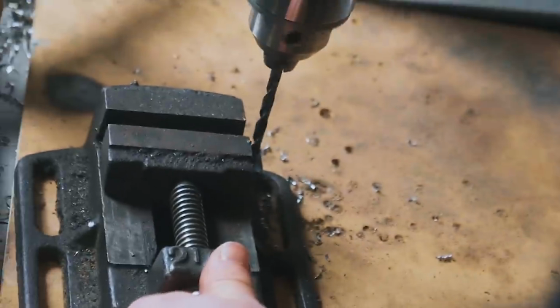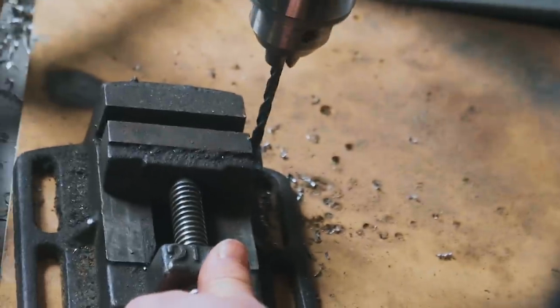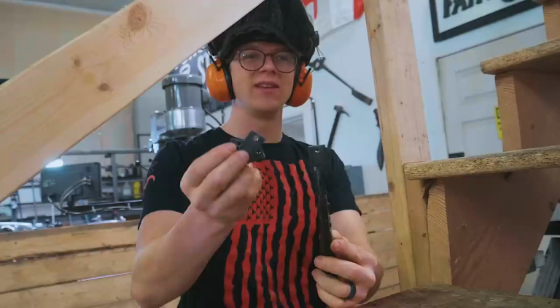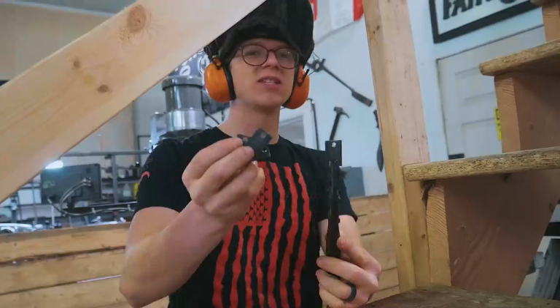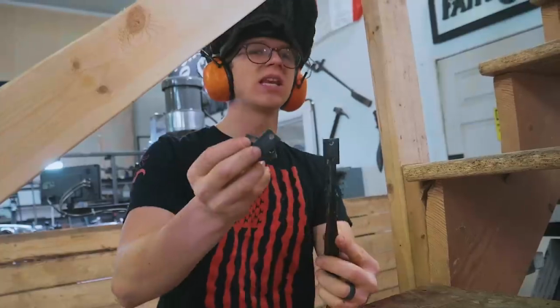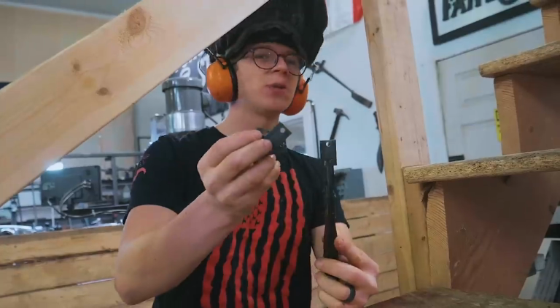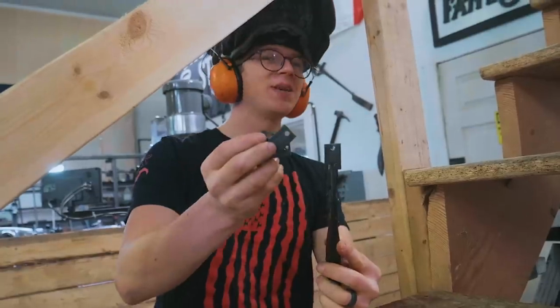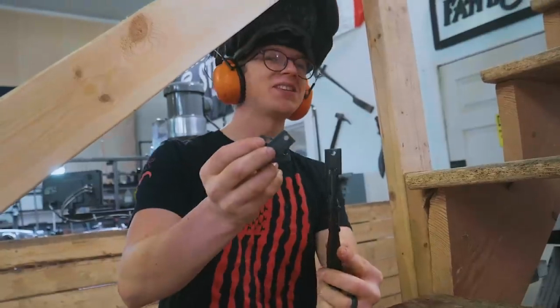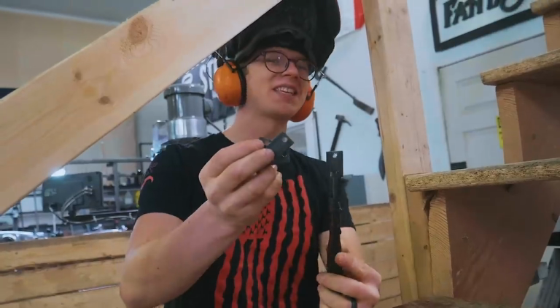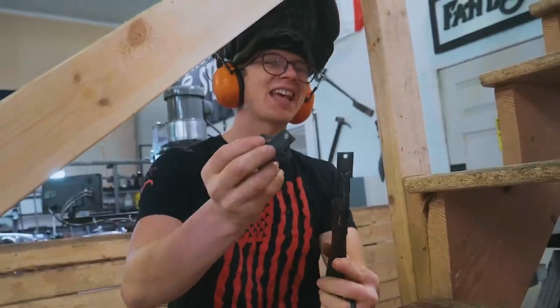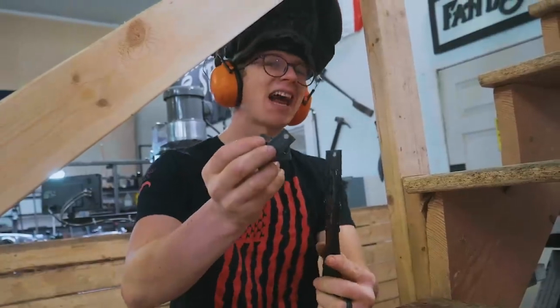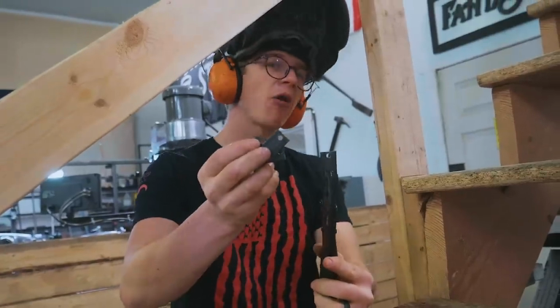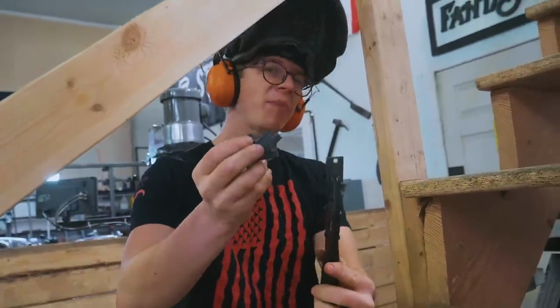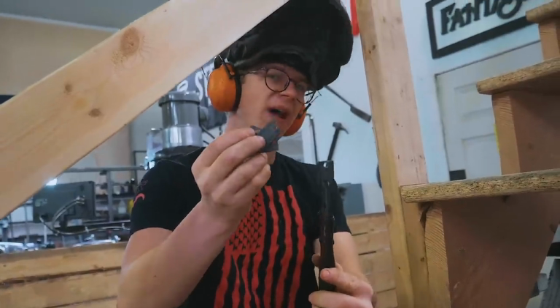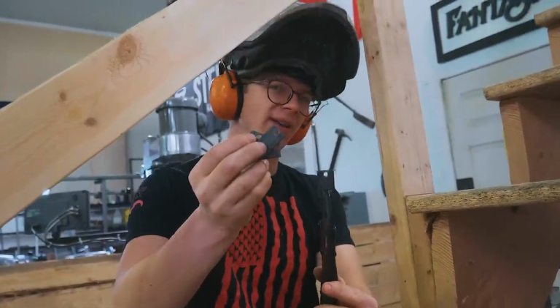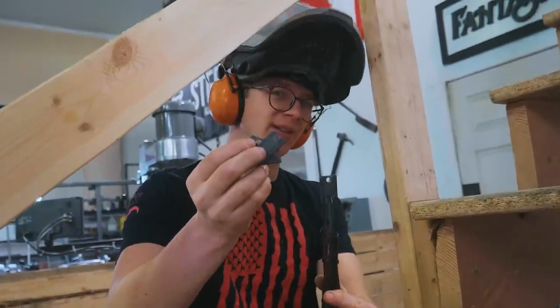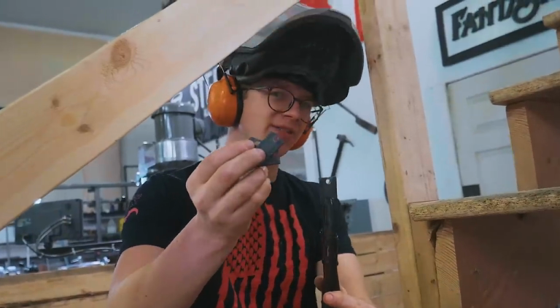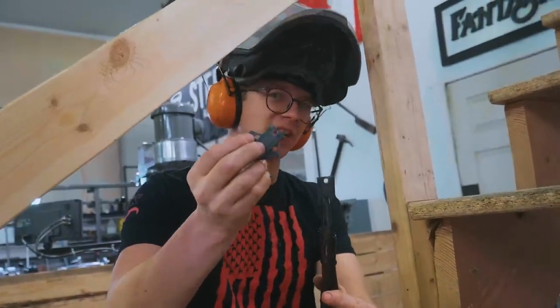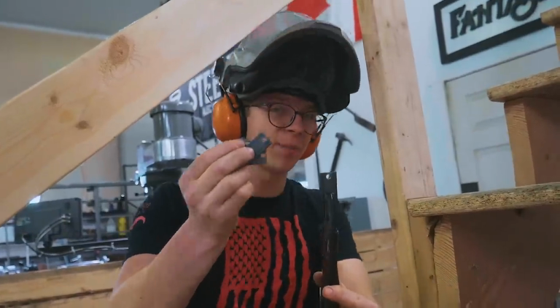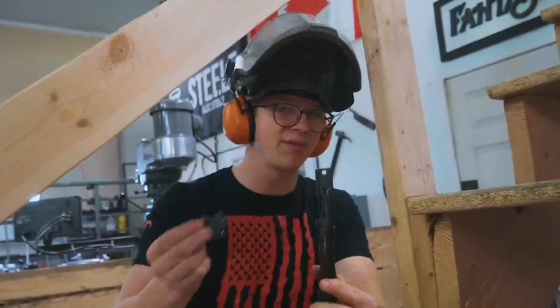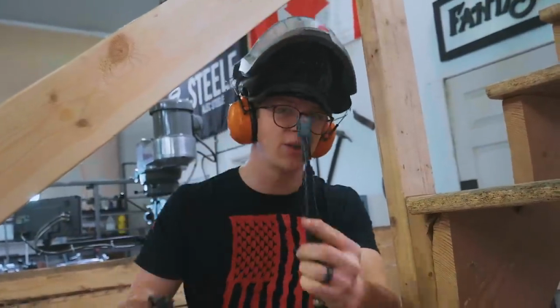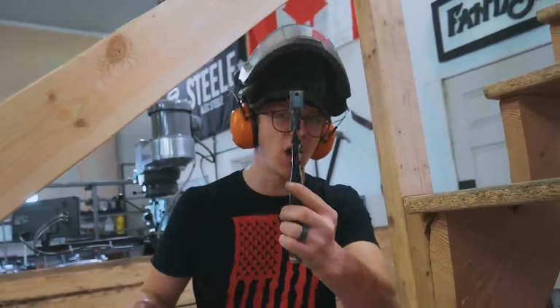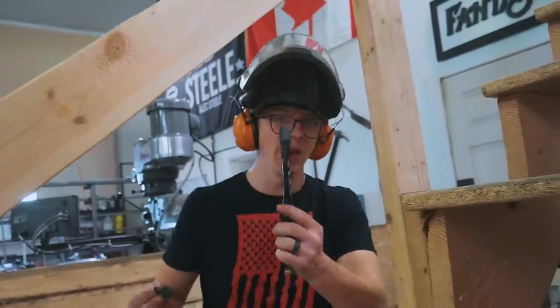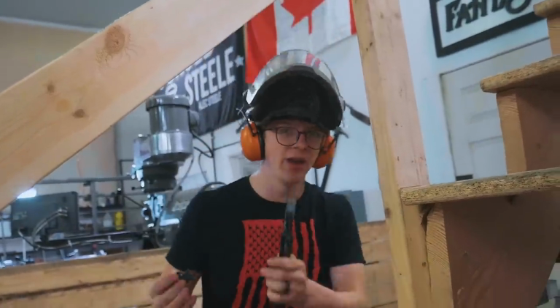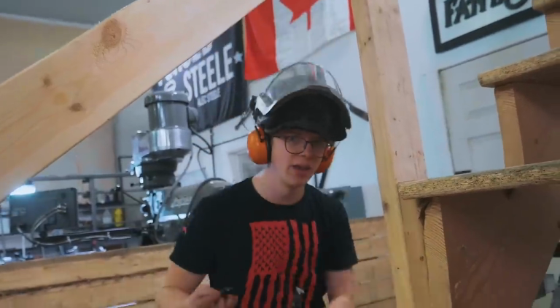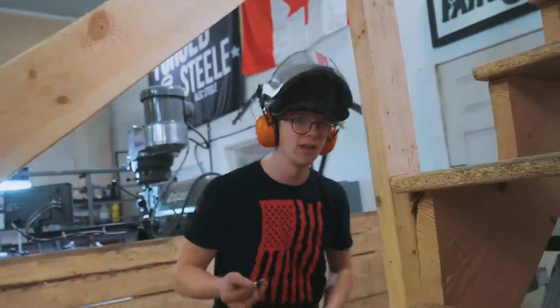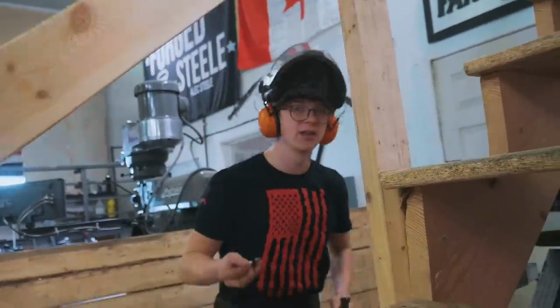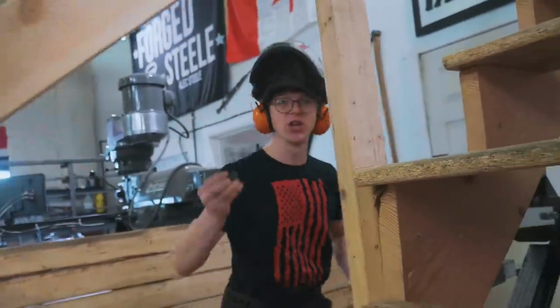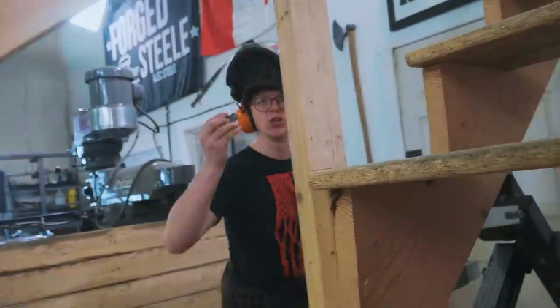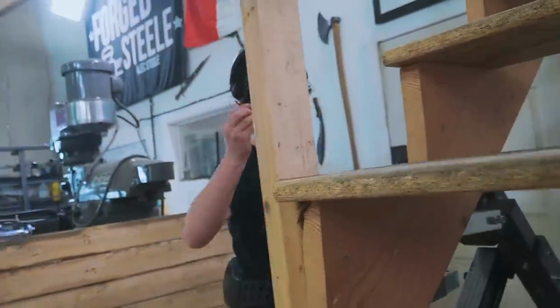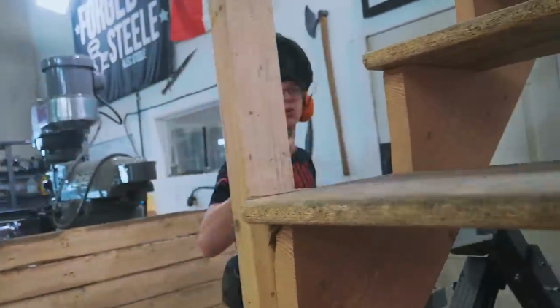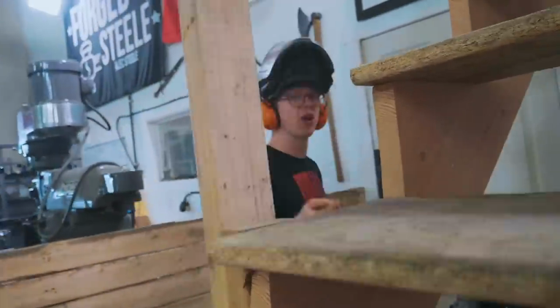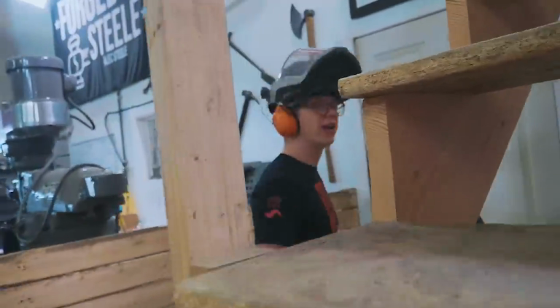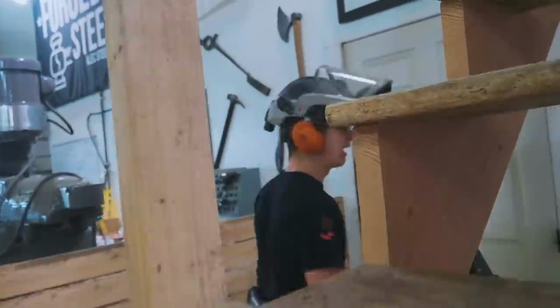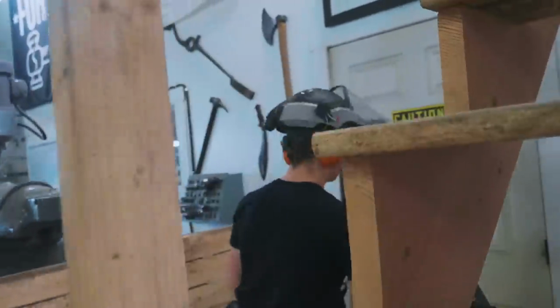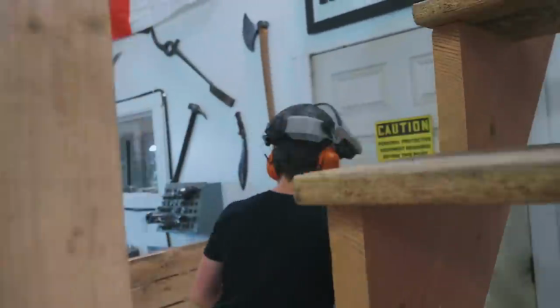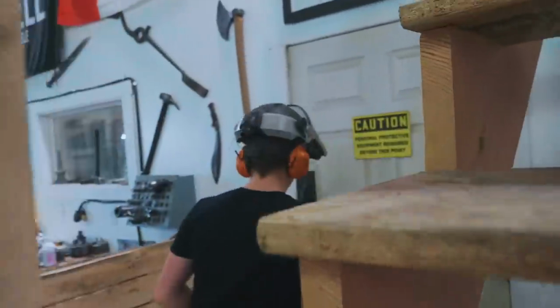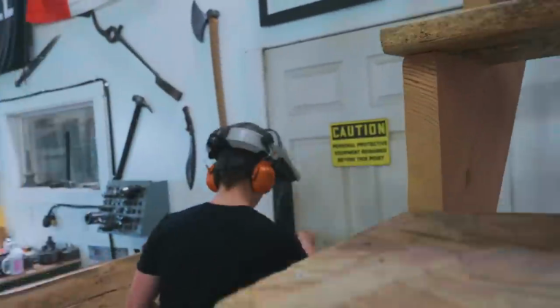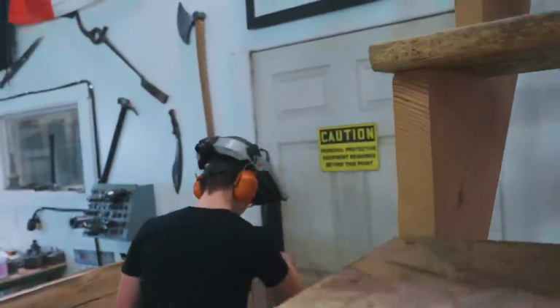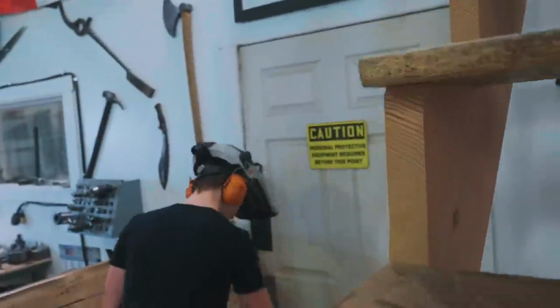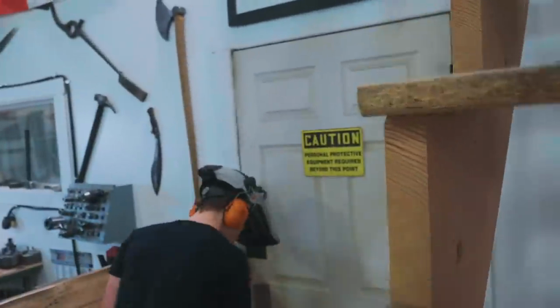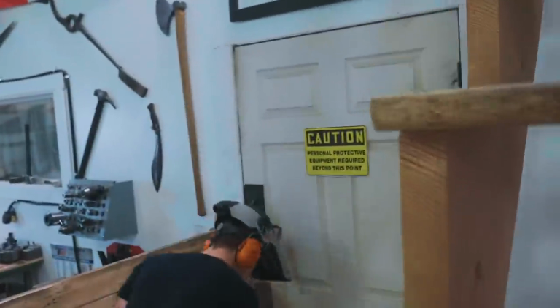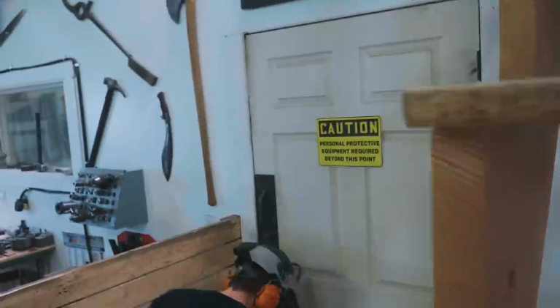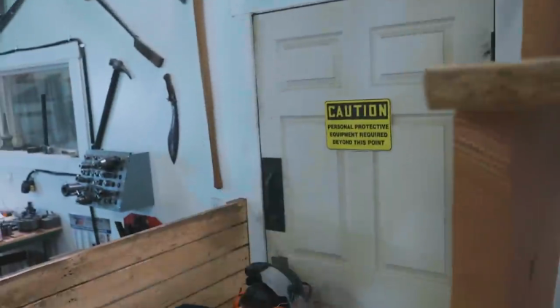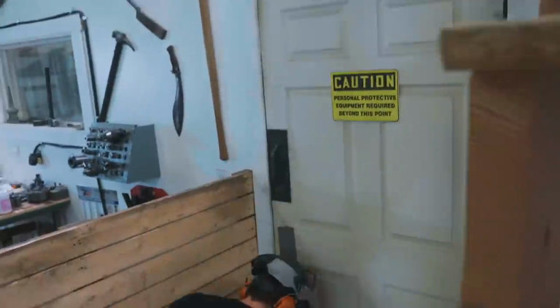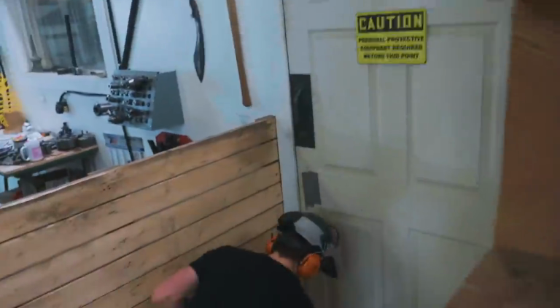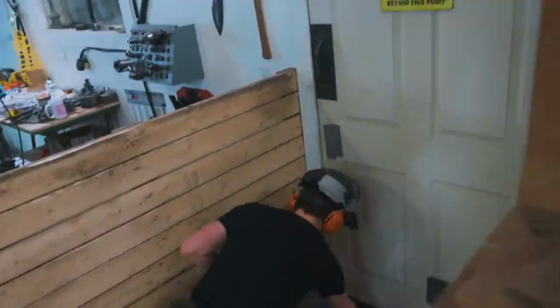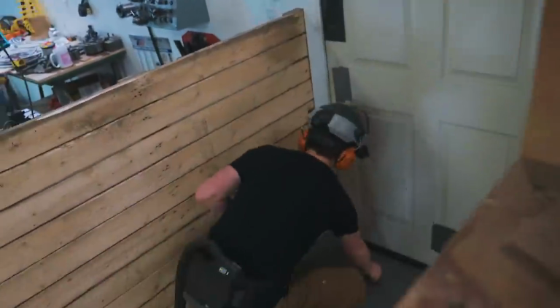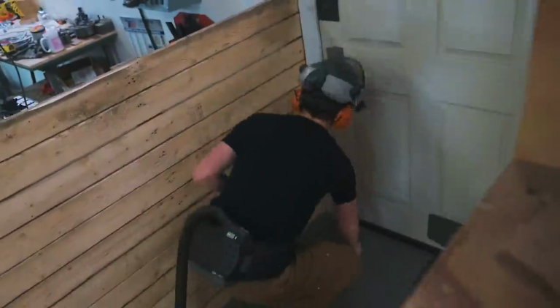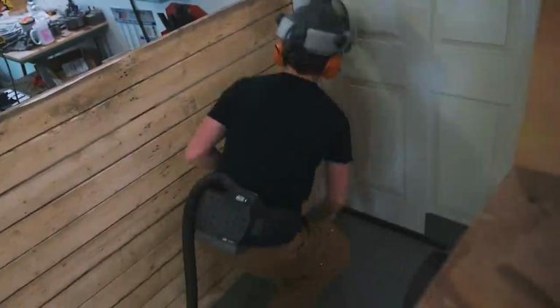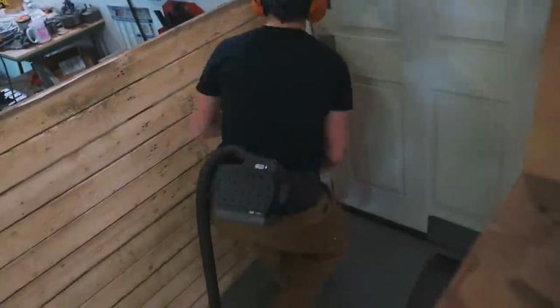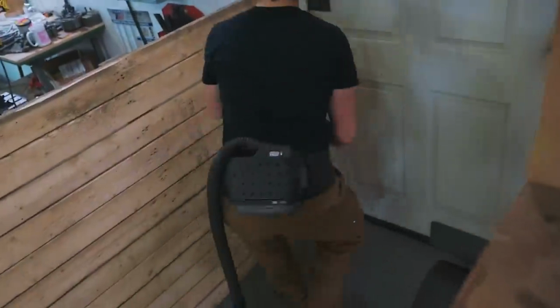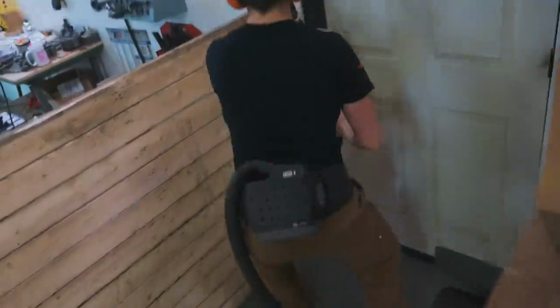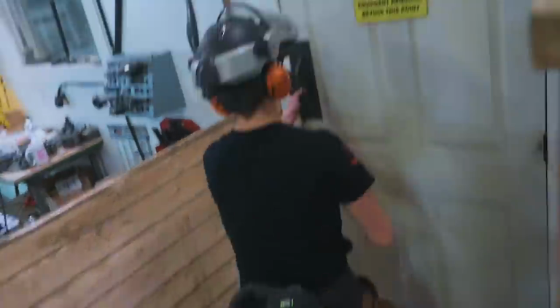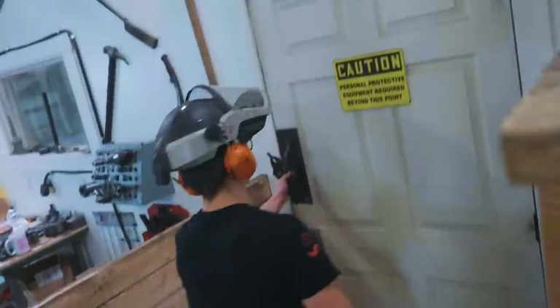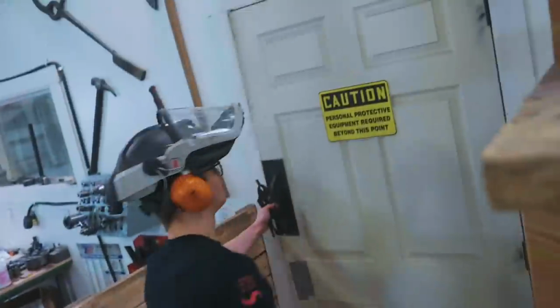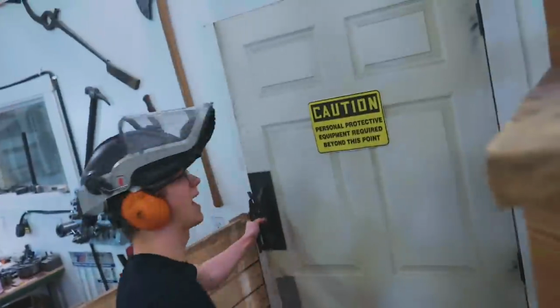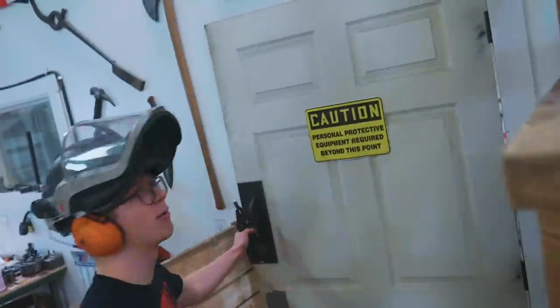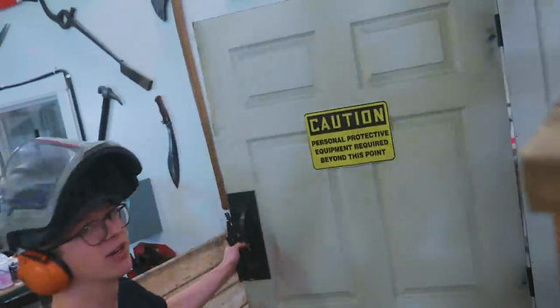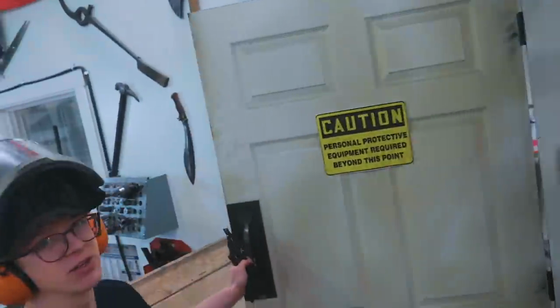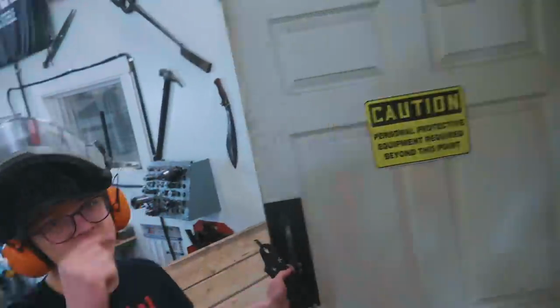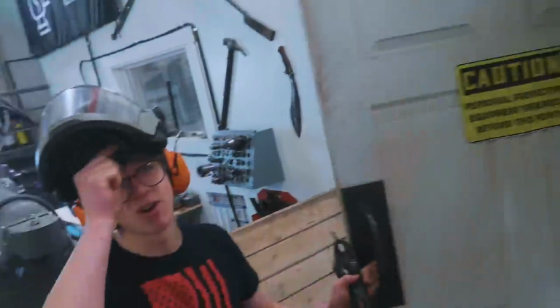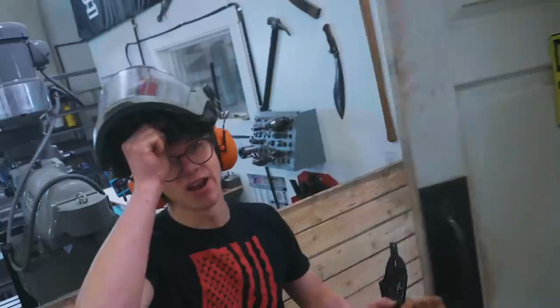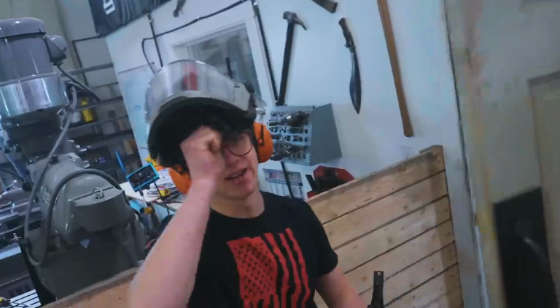Great job on those counterweights — thank you, that's so good. I dropped one — now we're gonna do some grinding.